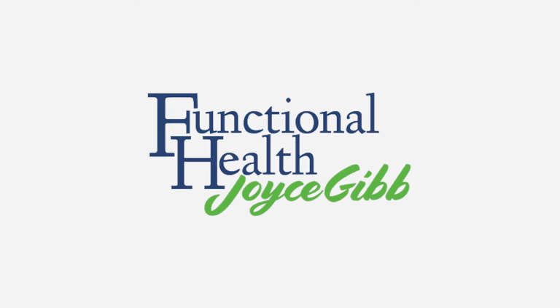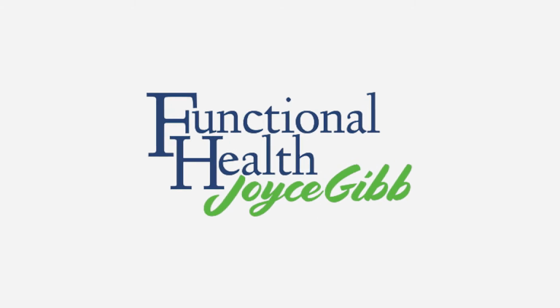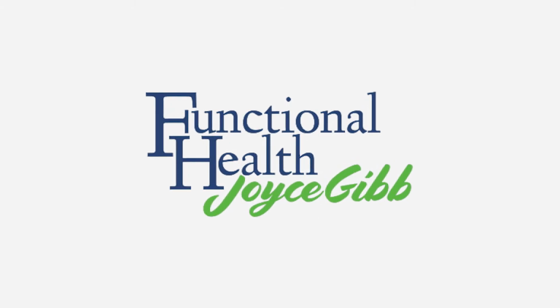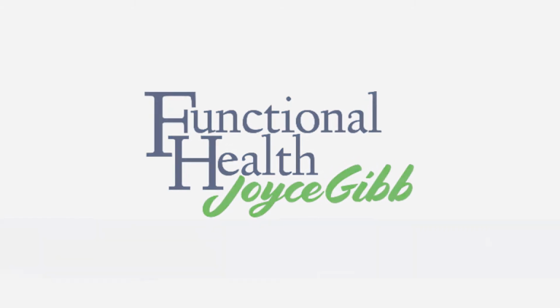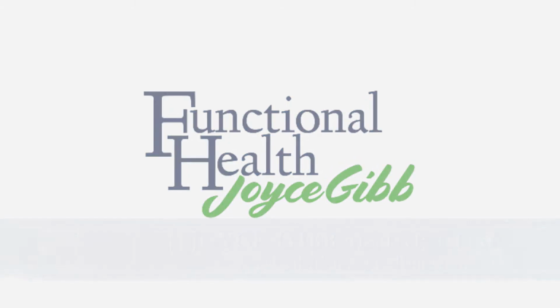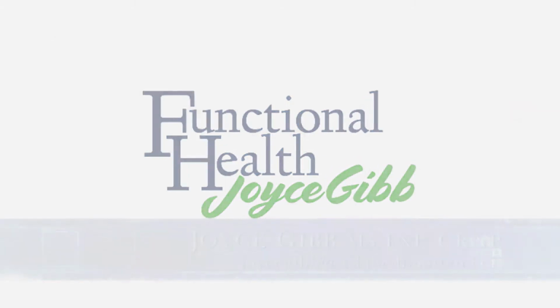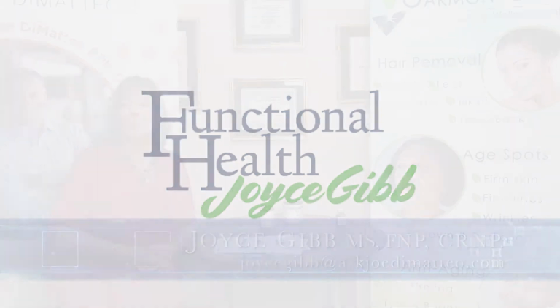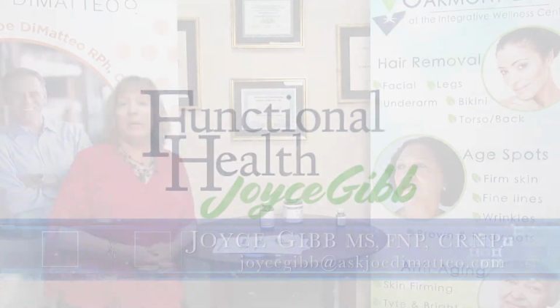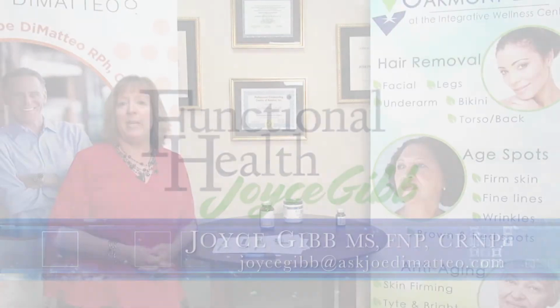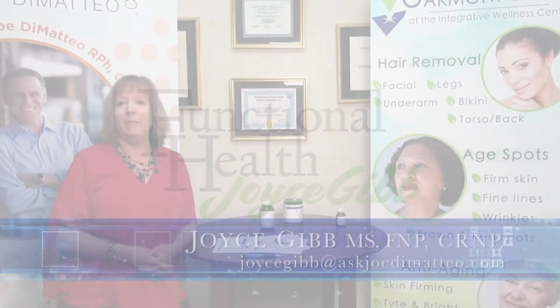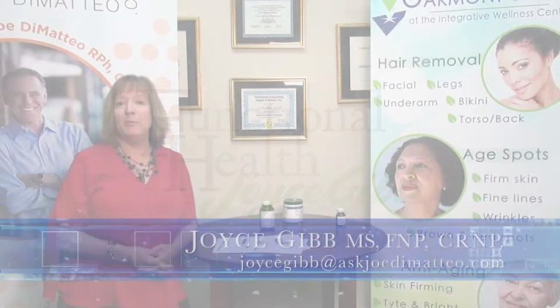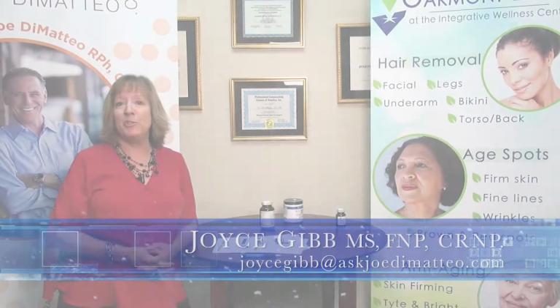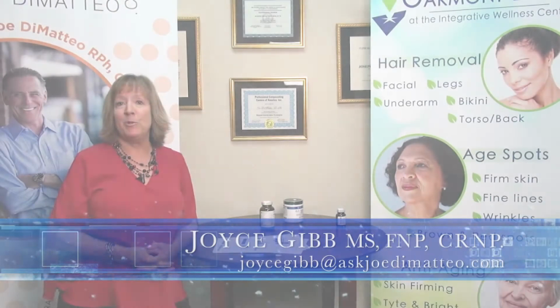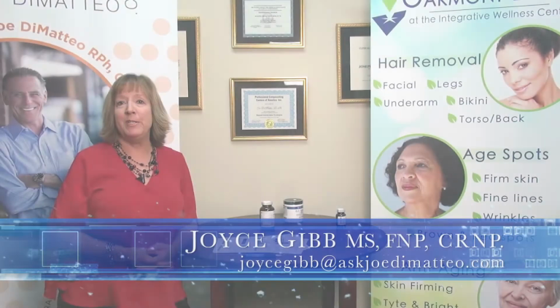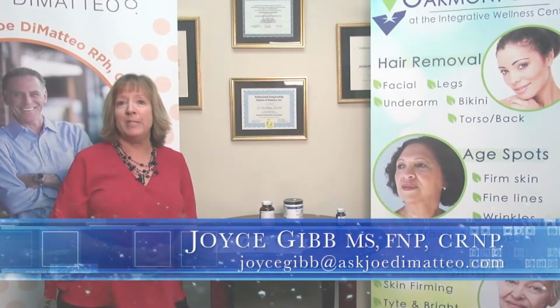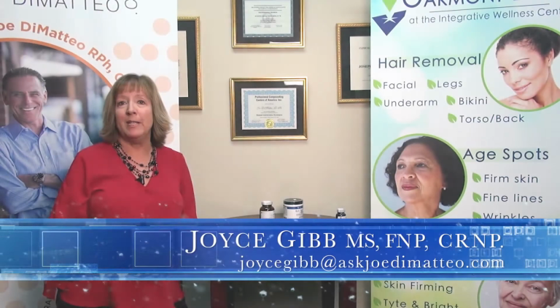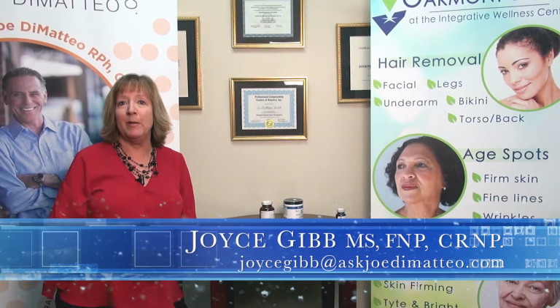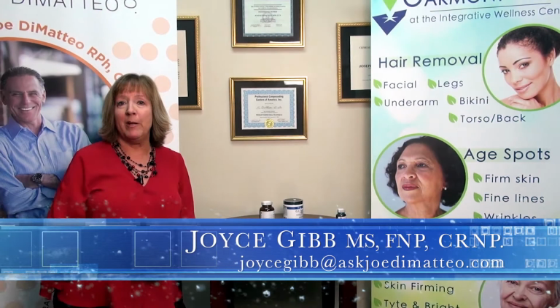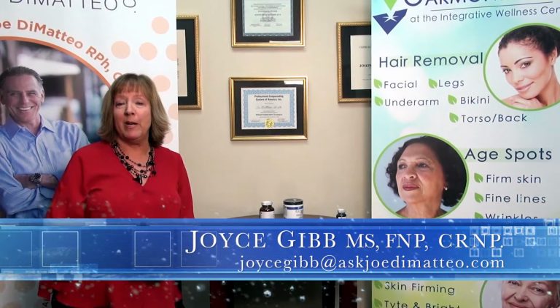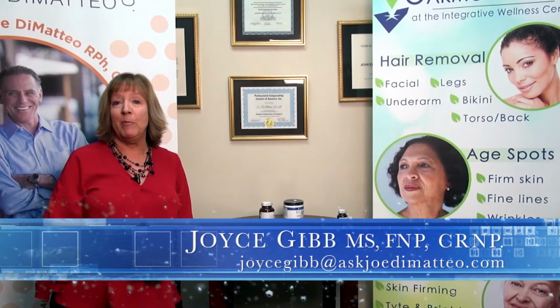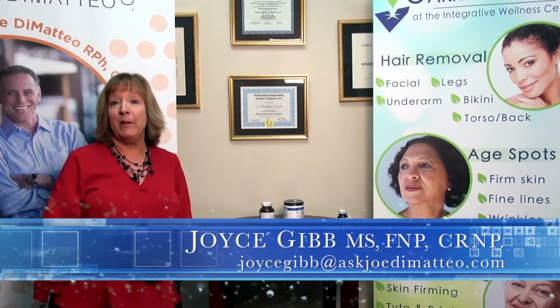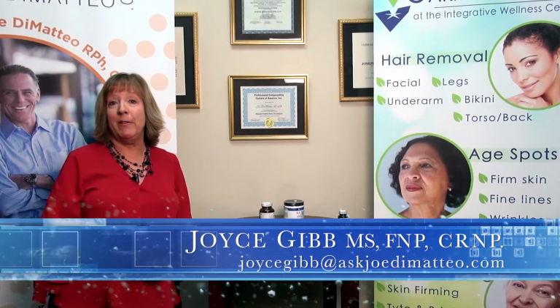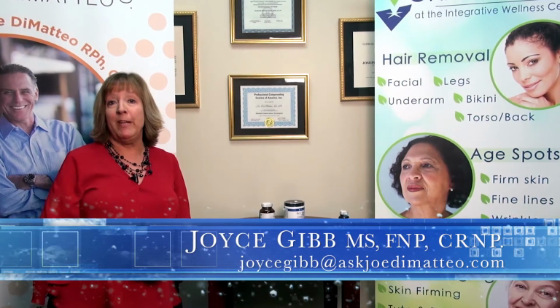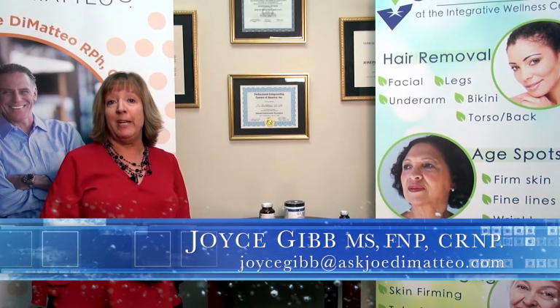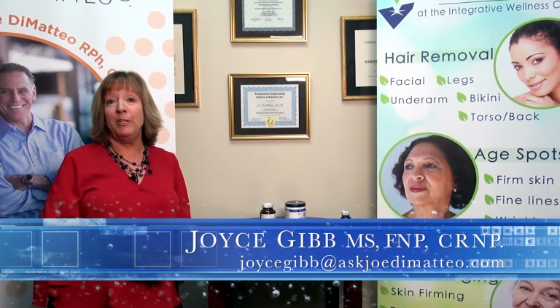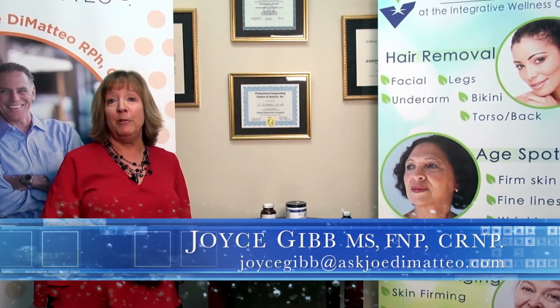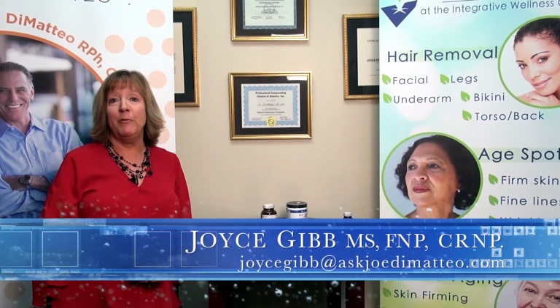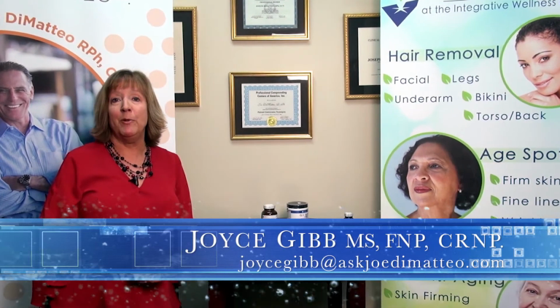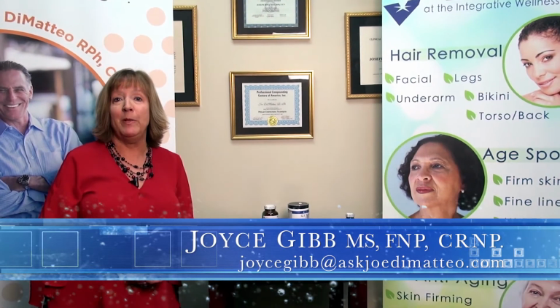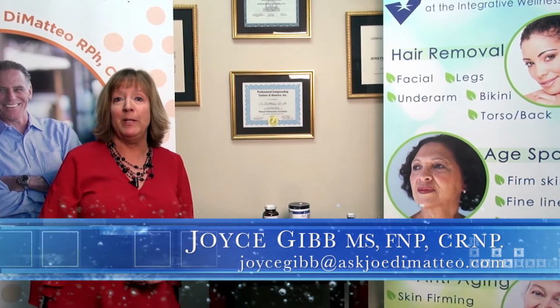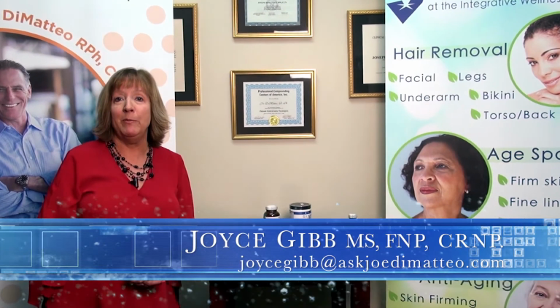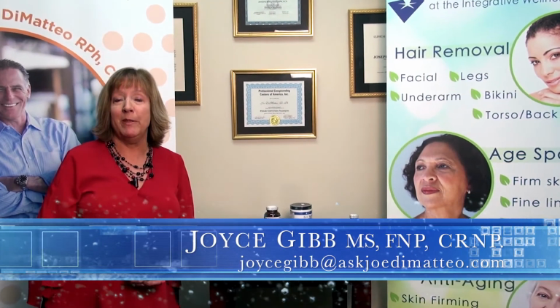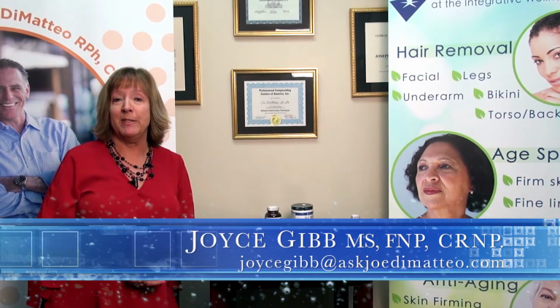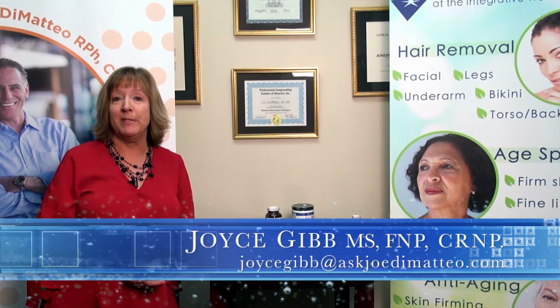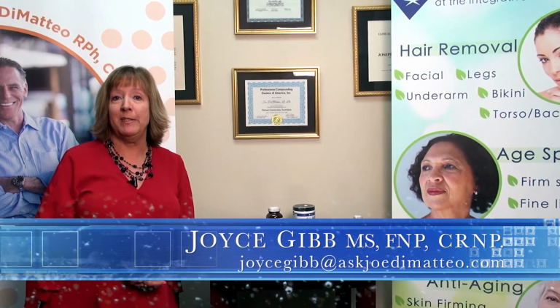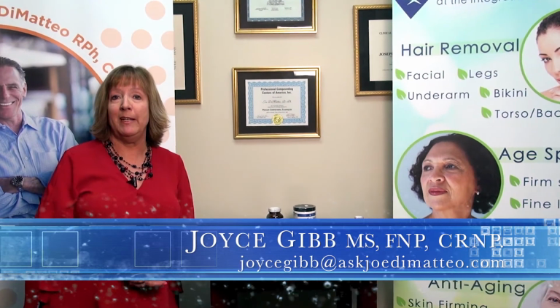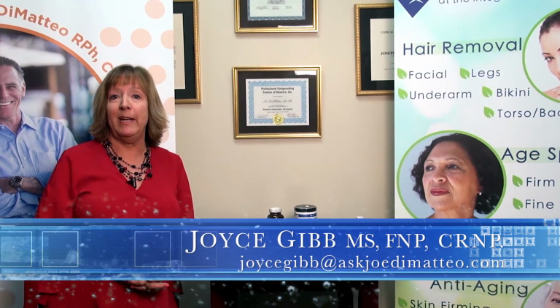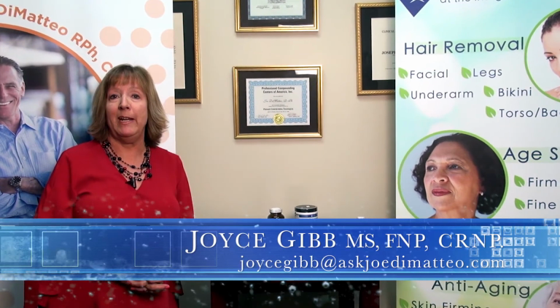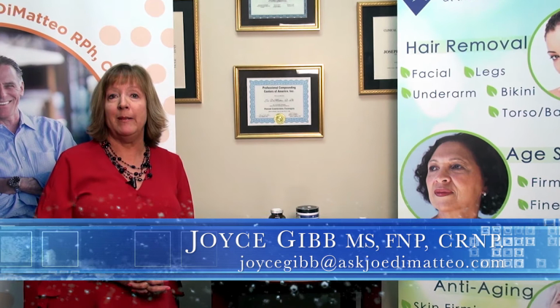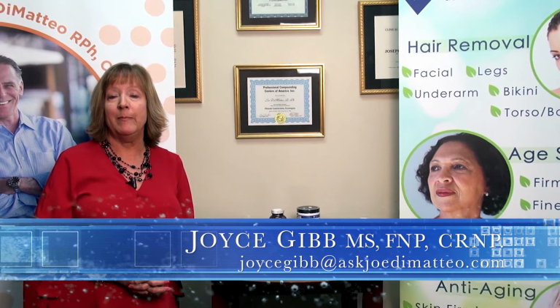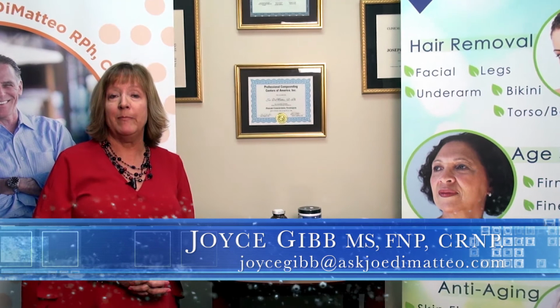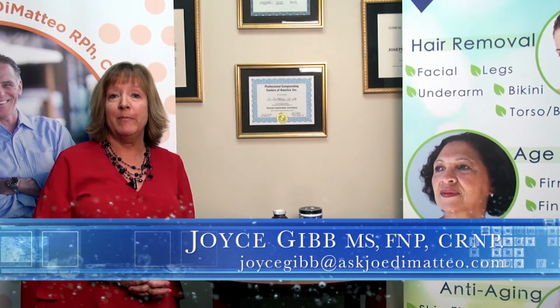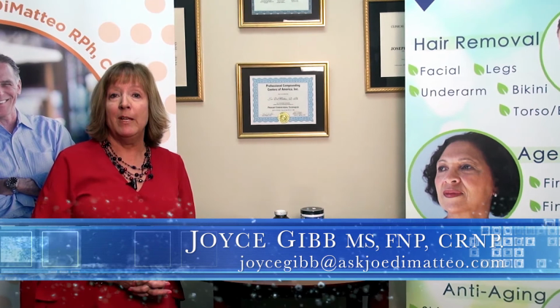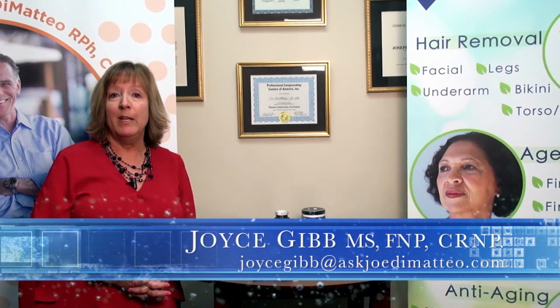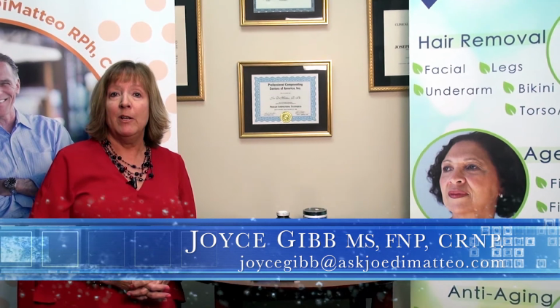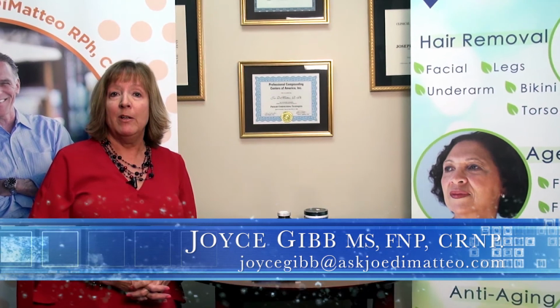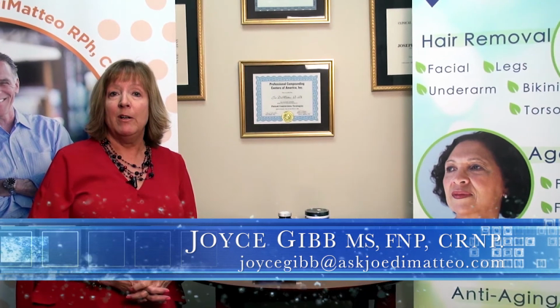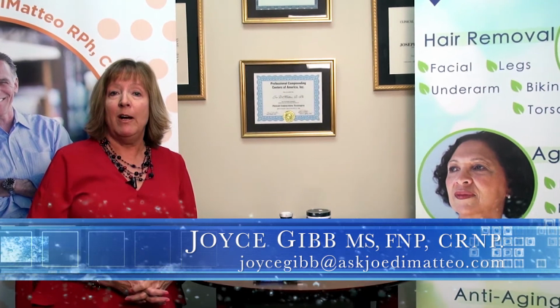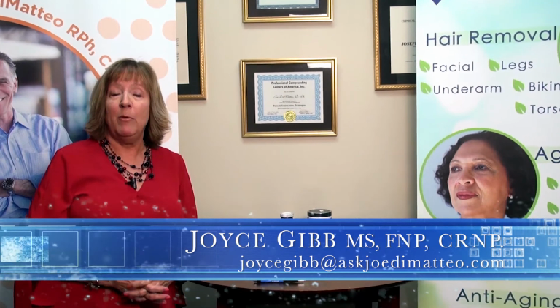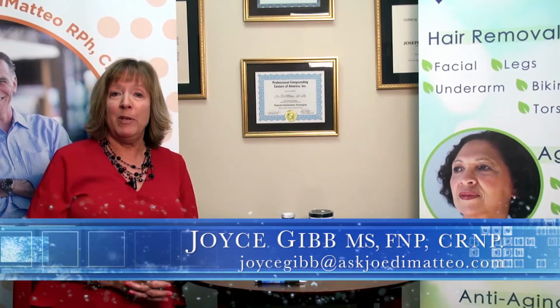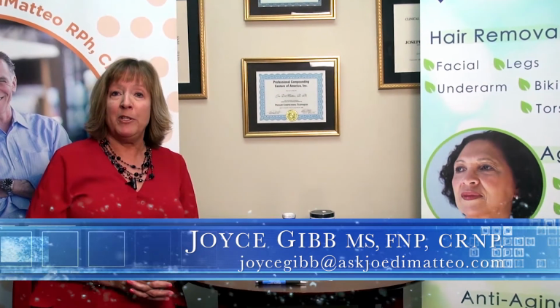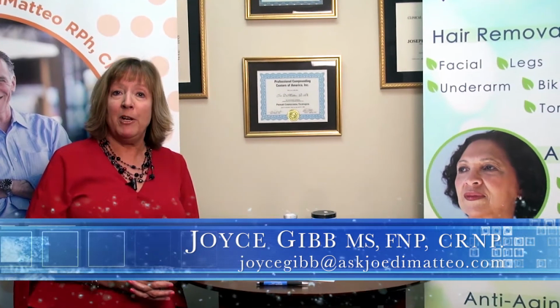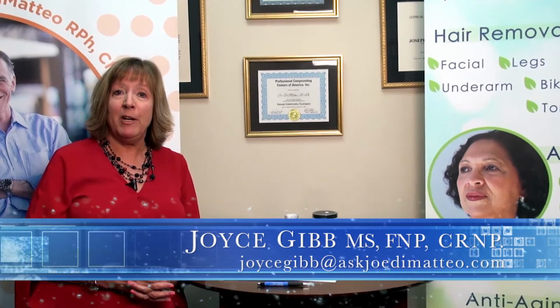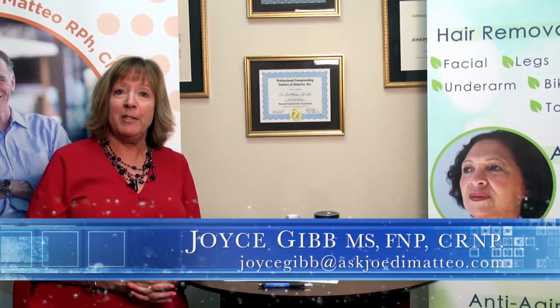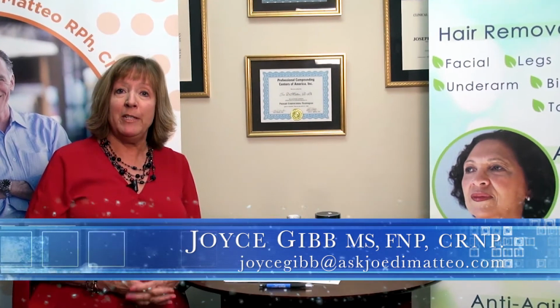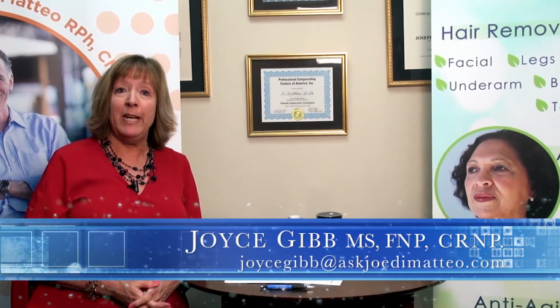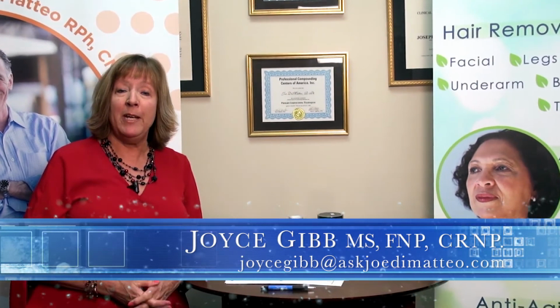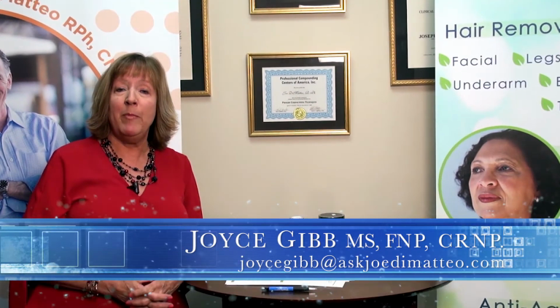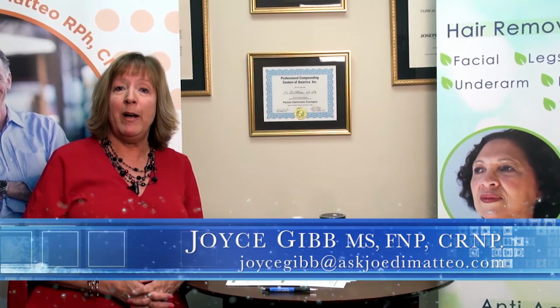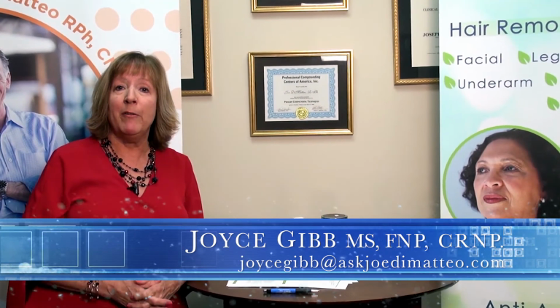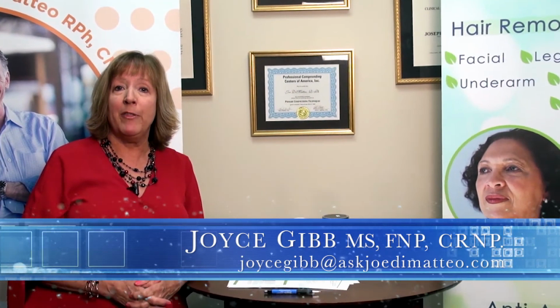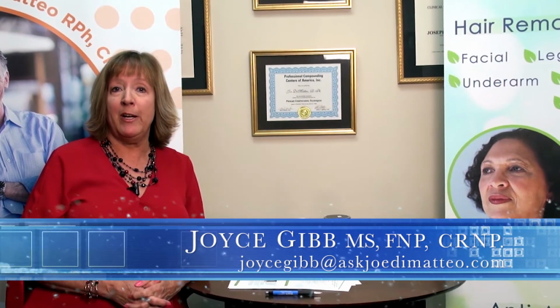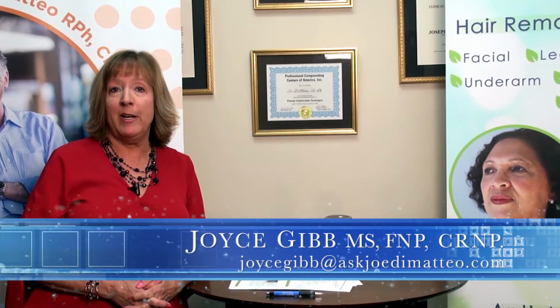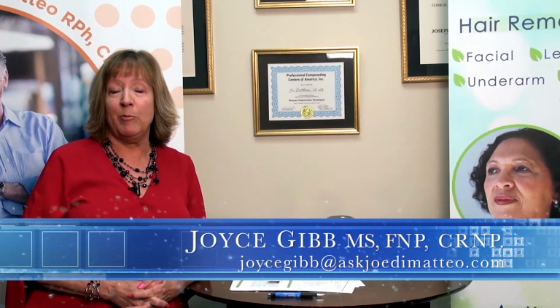Hello, my name is Joyce Gibb and I want to thank you for being with us today. I want to talk today about thyroid.